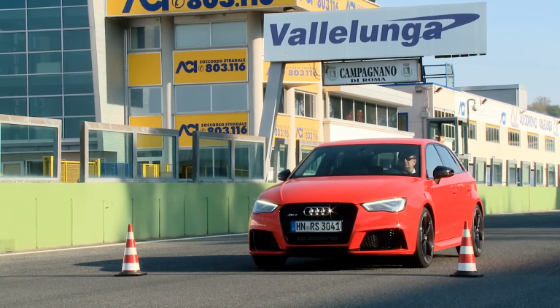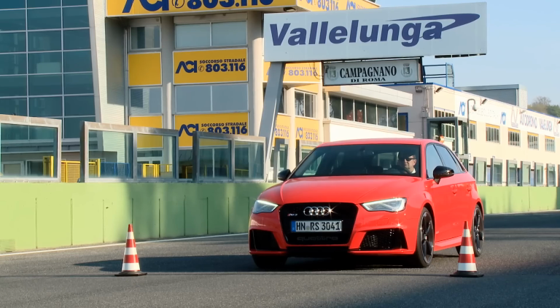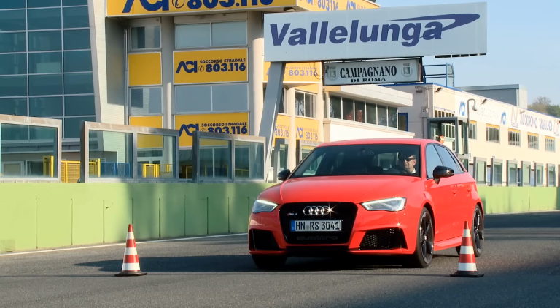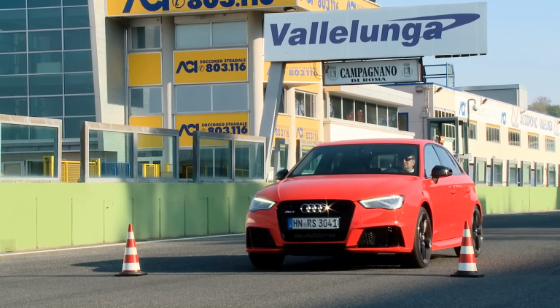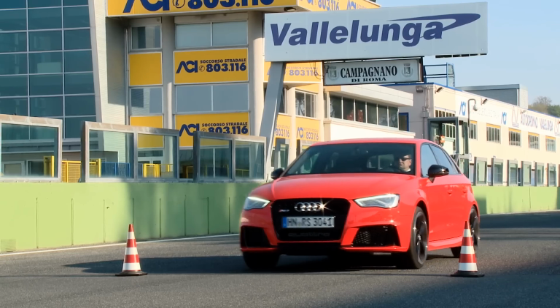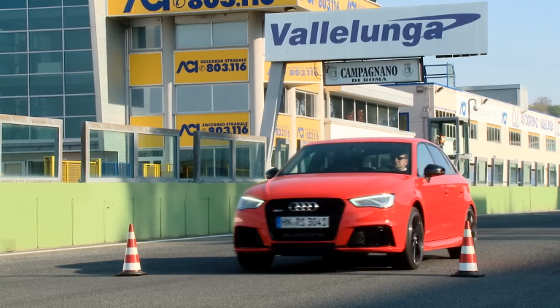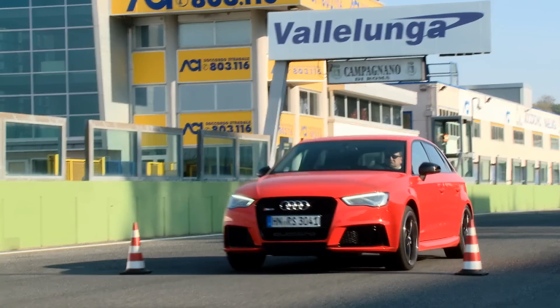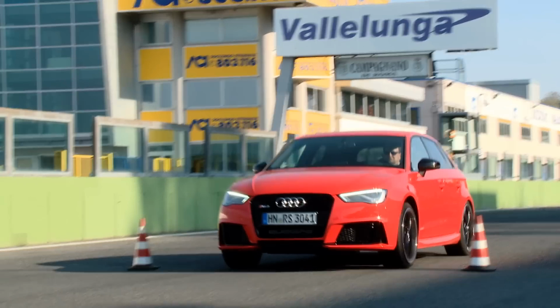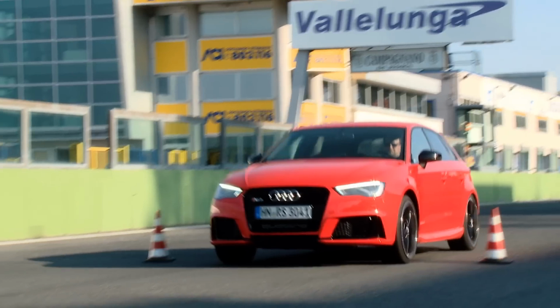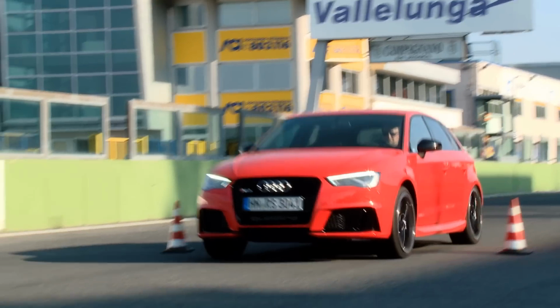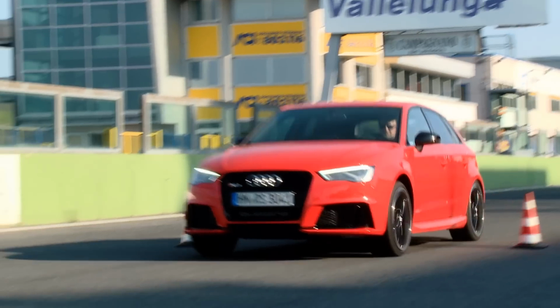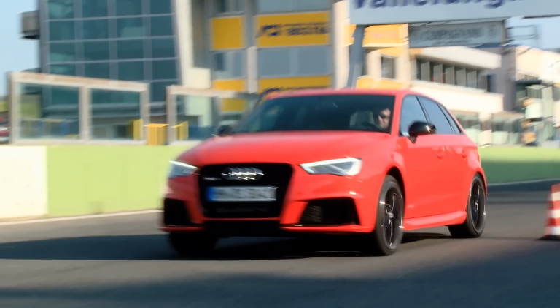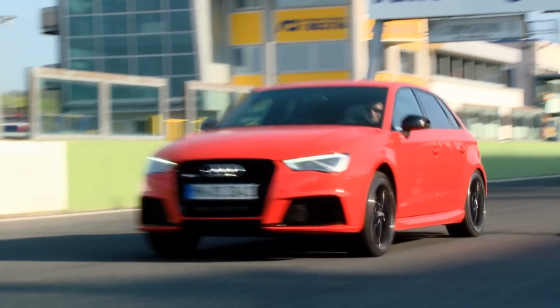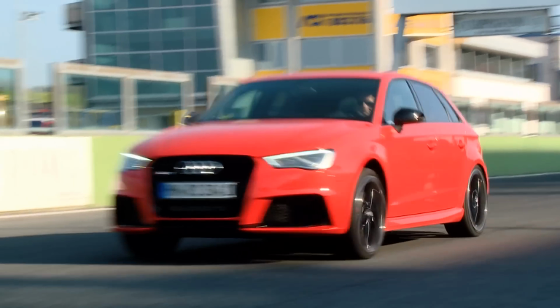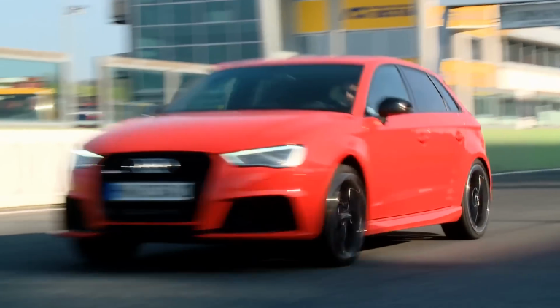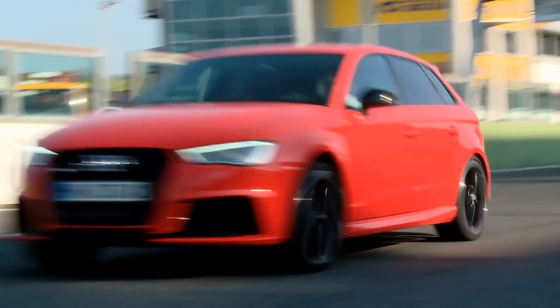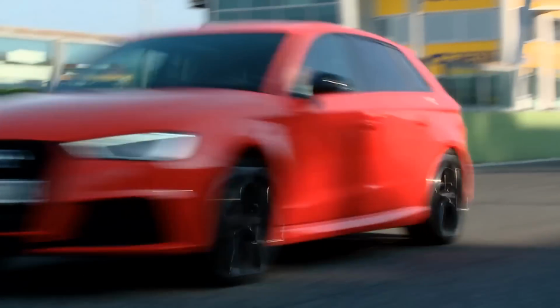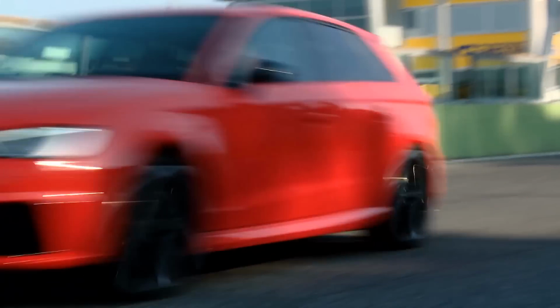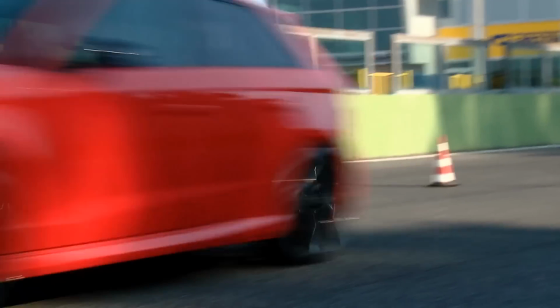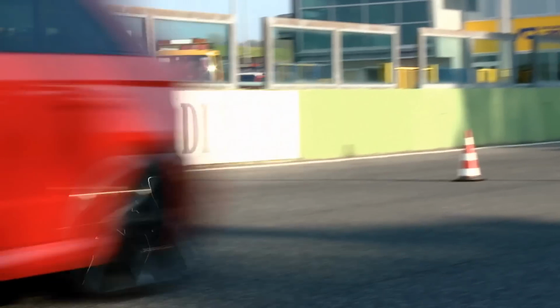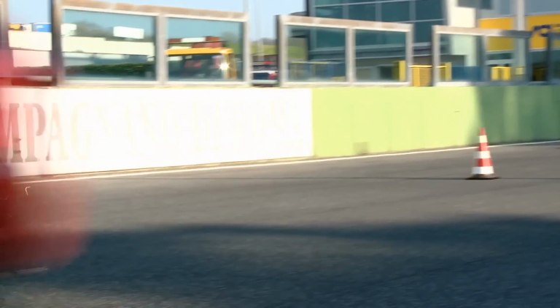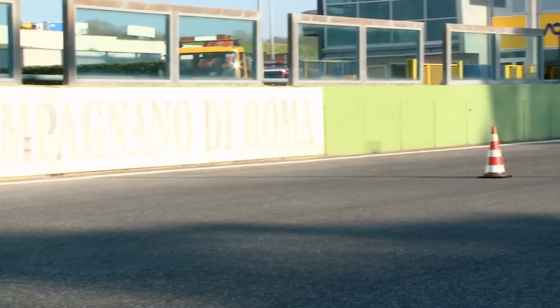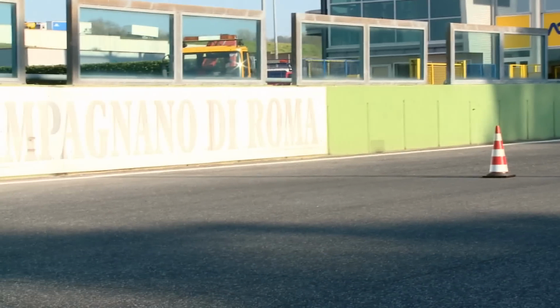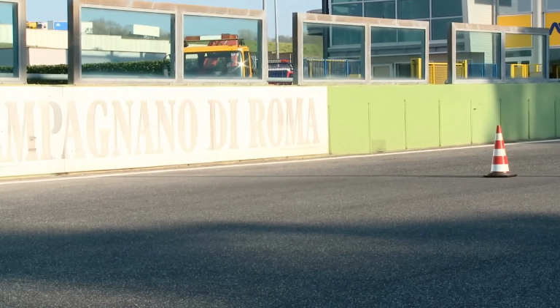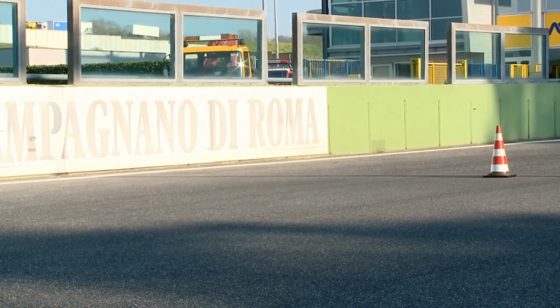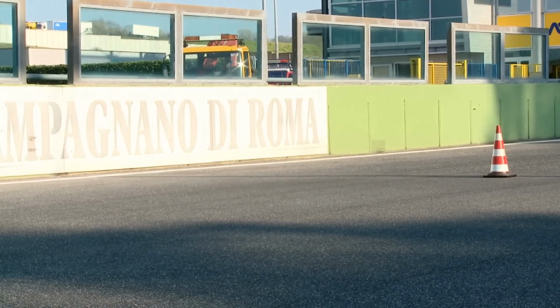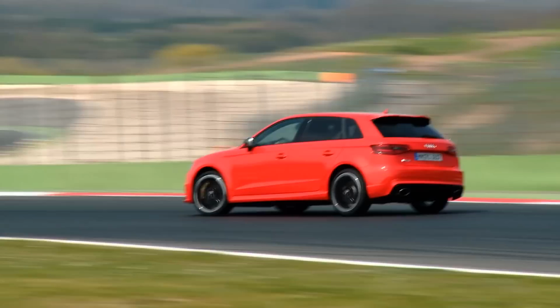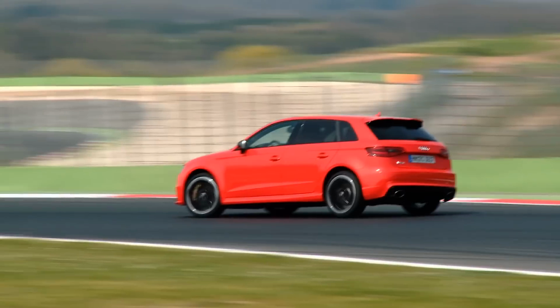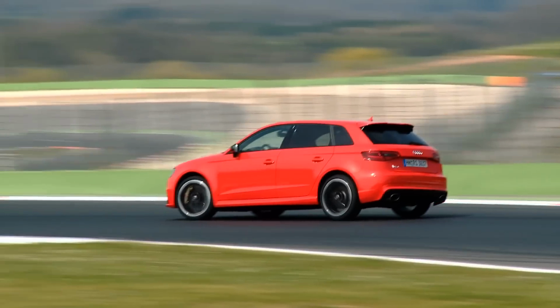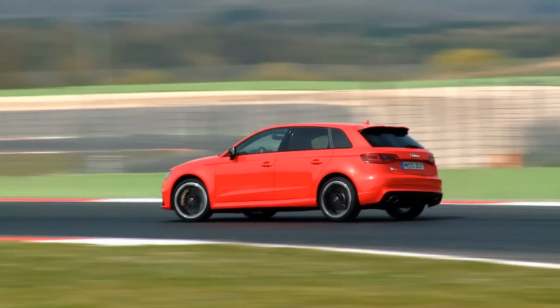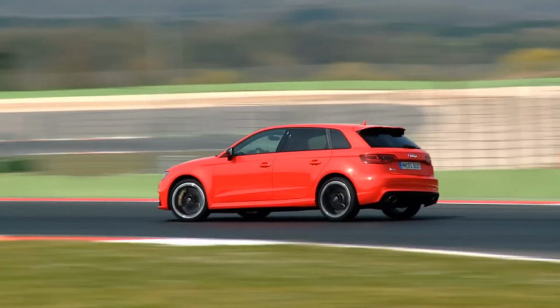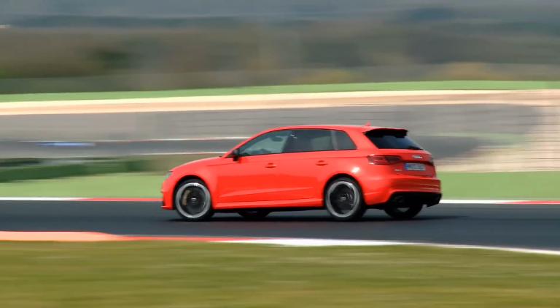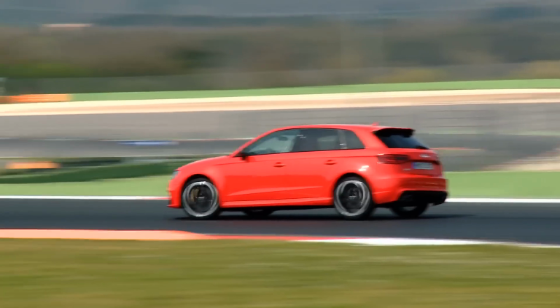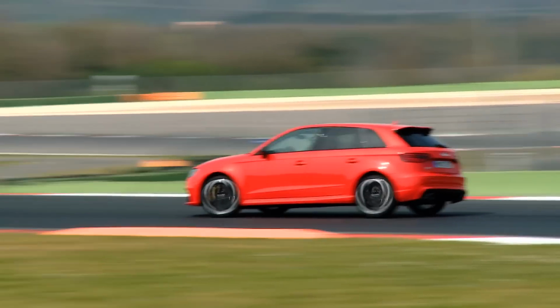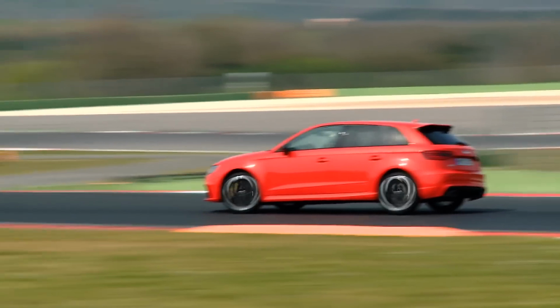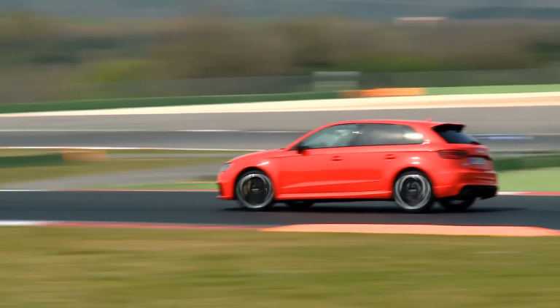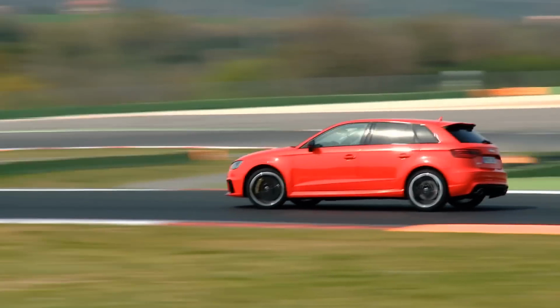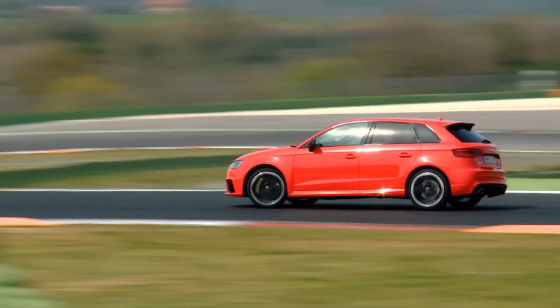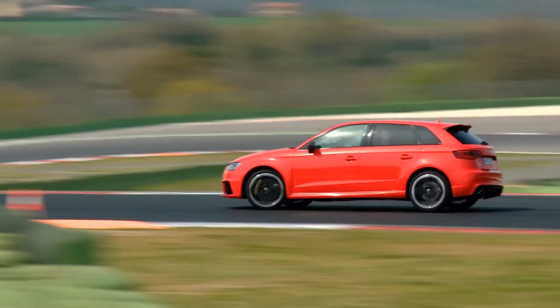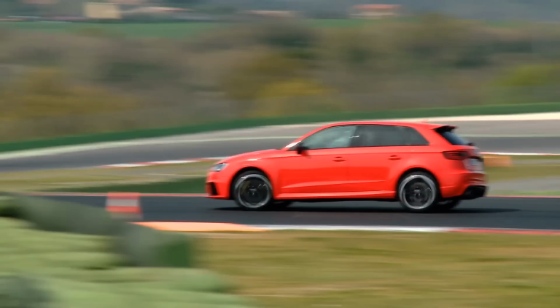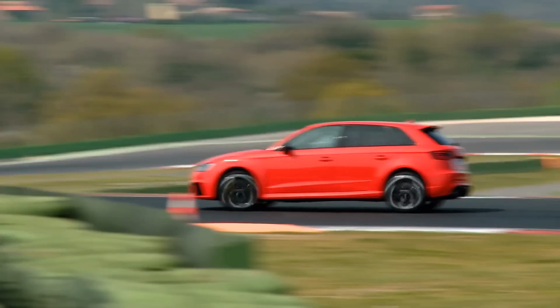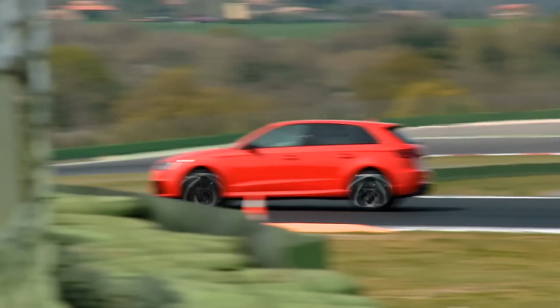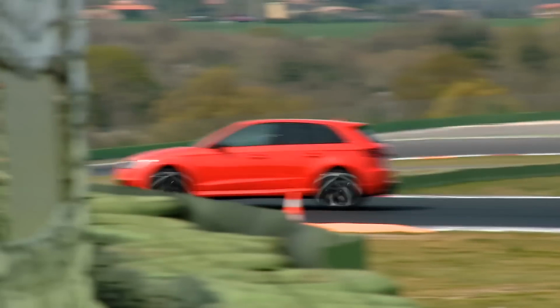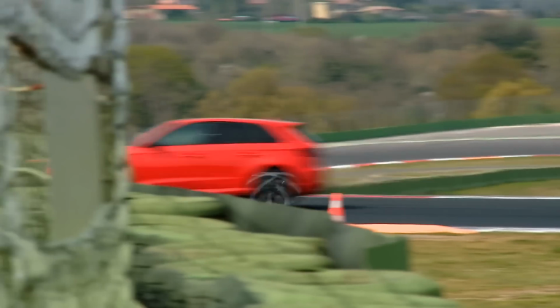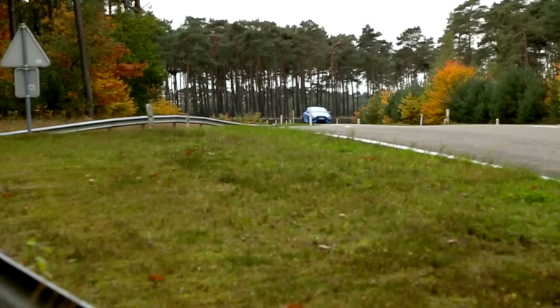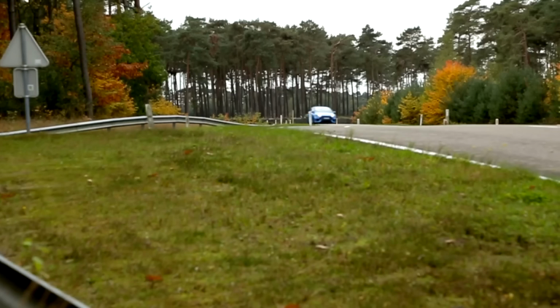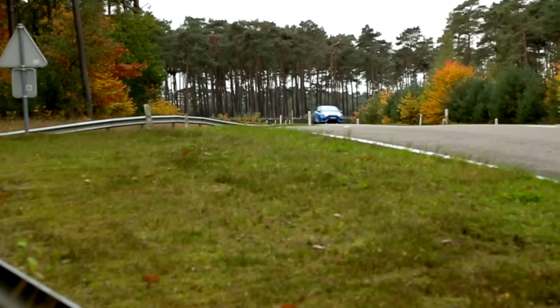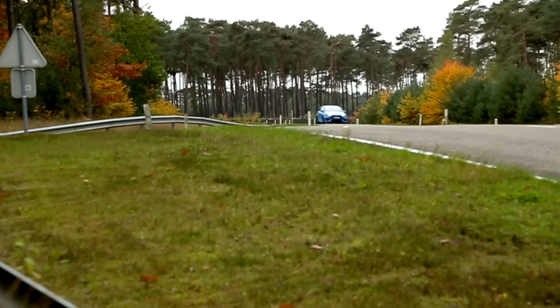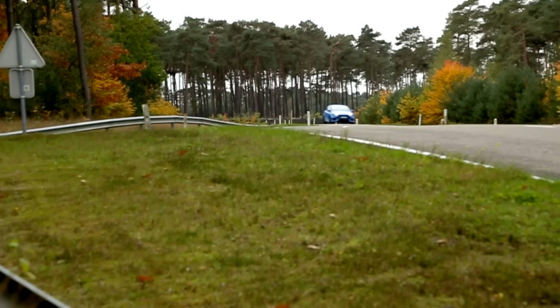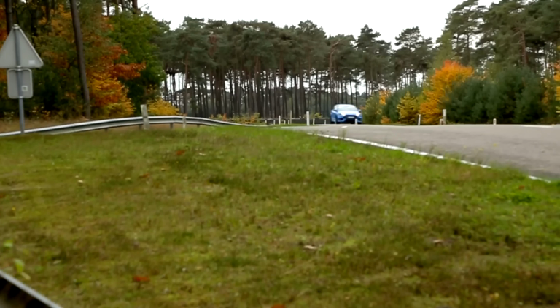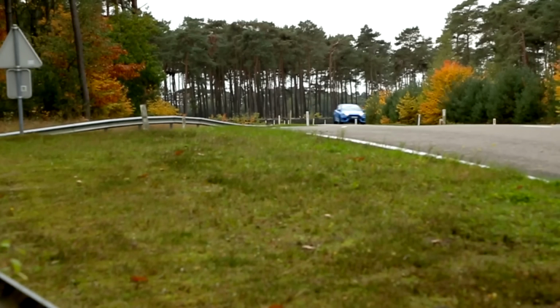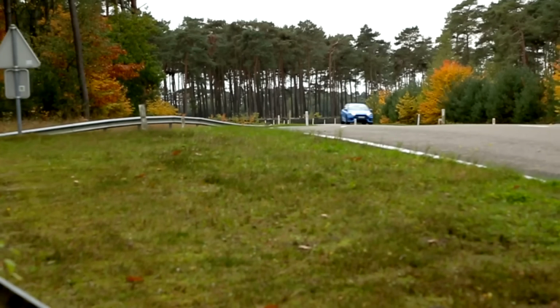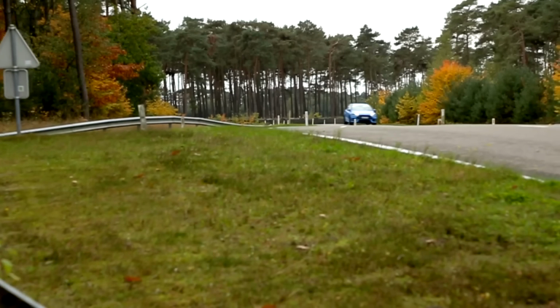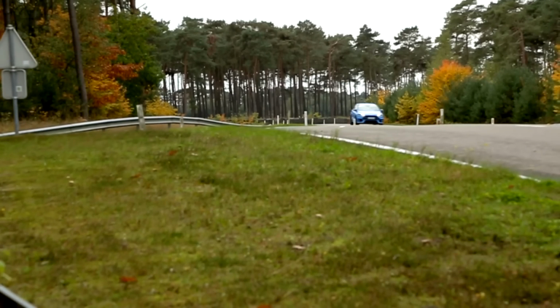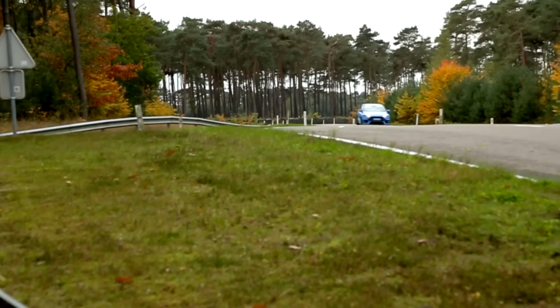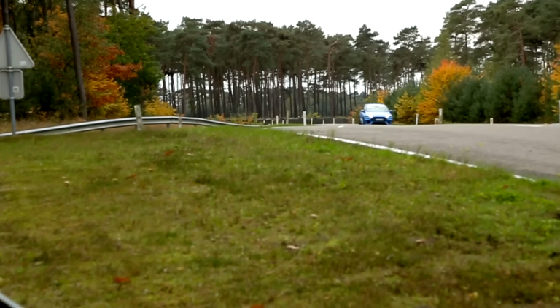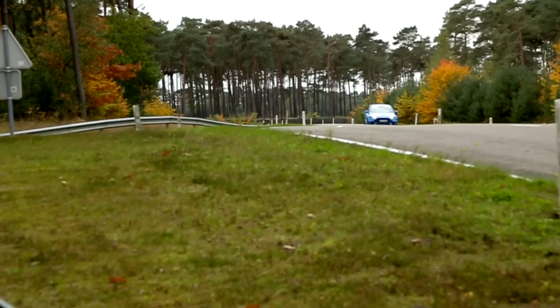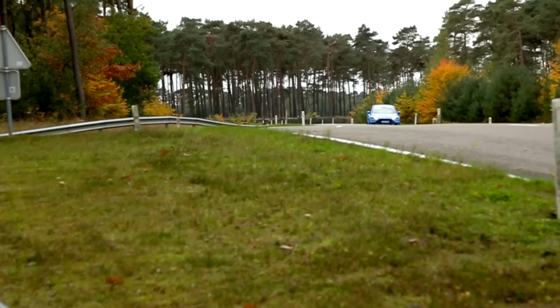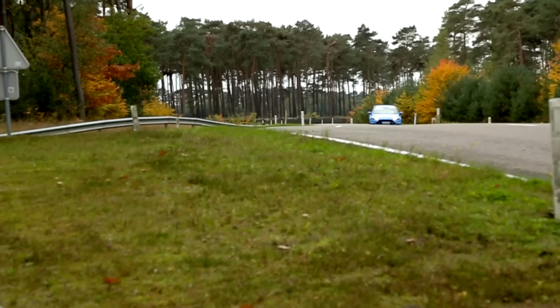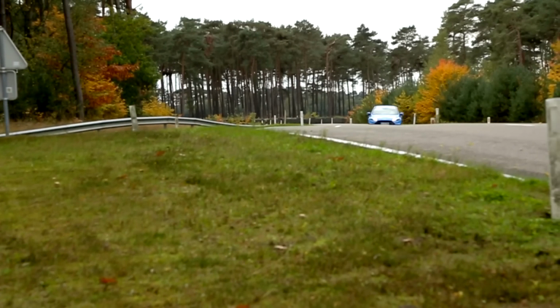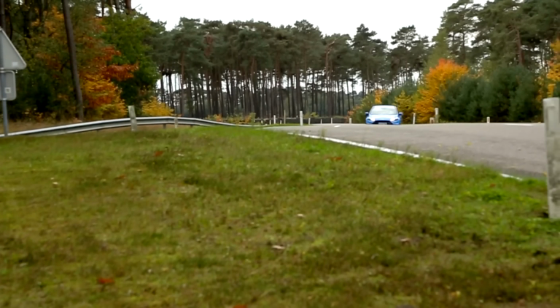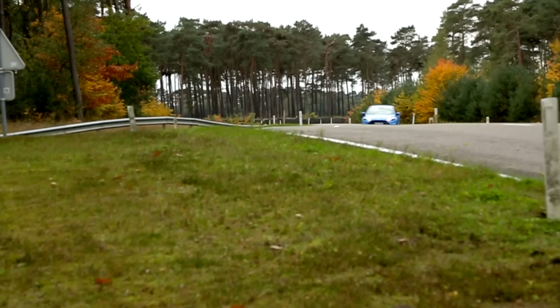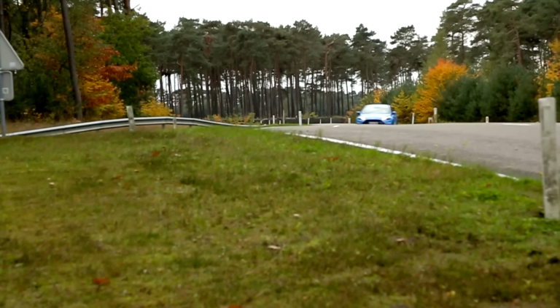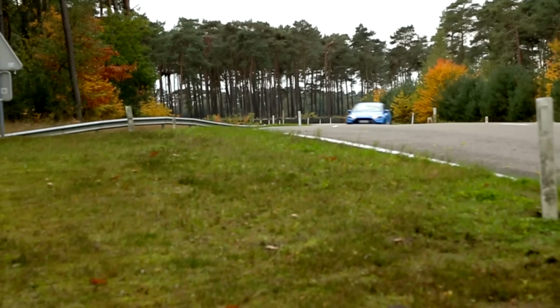The Audi RS3 is faster in a straight line, but is it faster around a track? It won't be long until the world finds out.